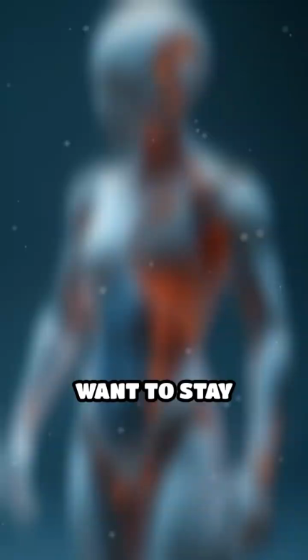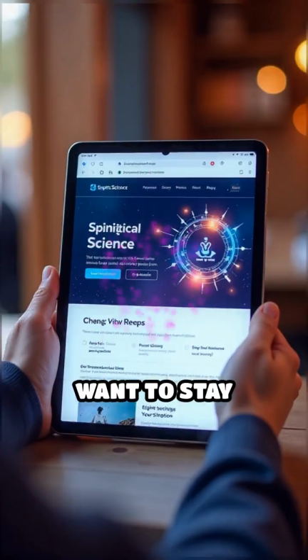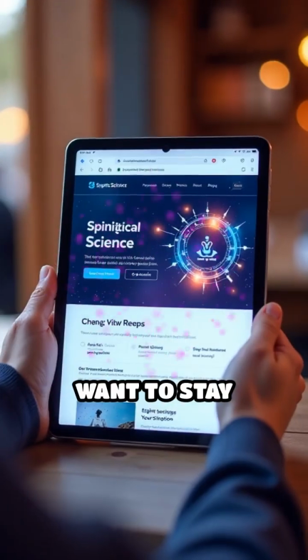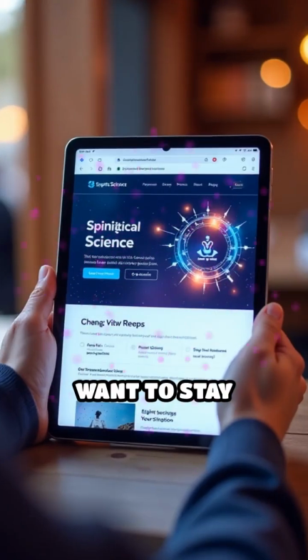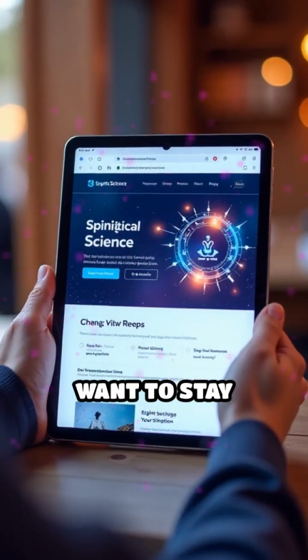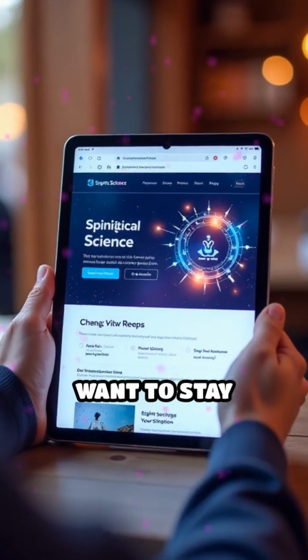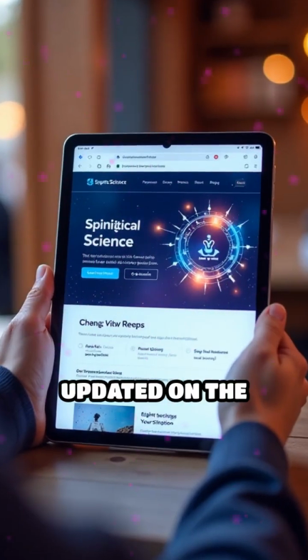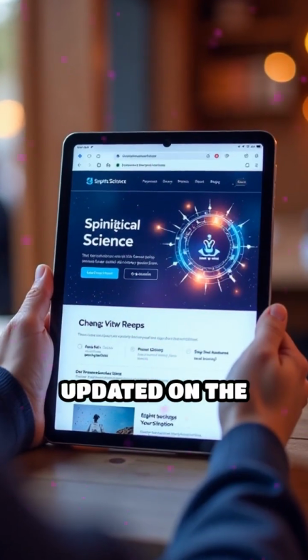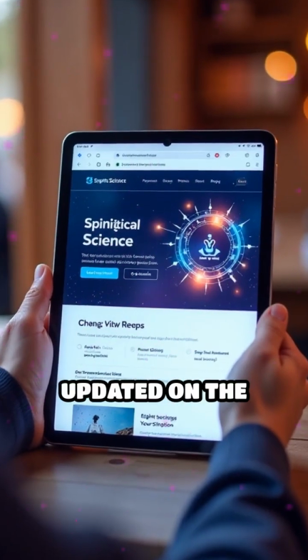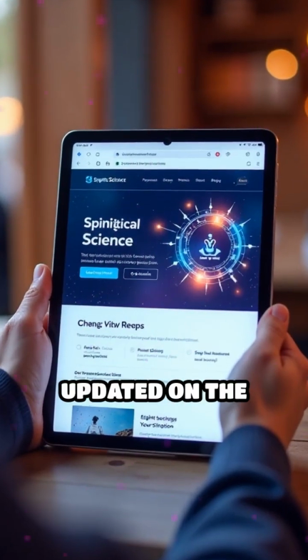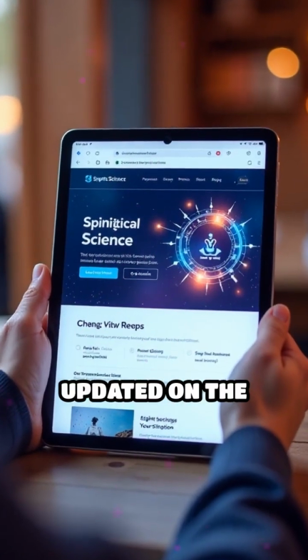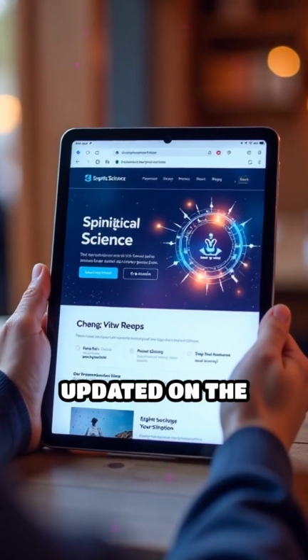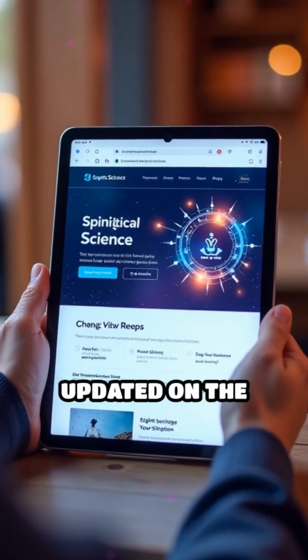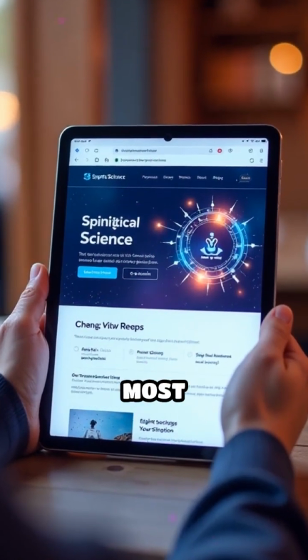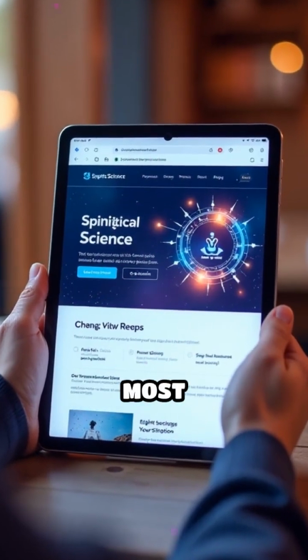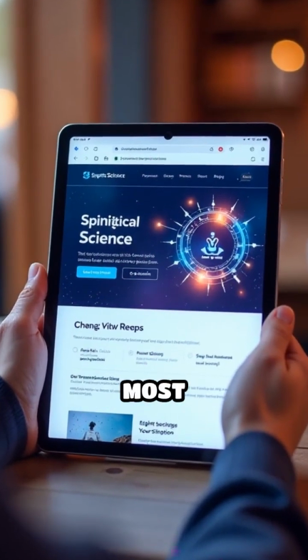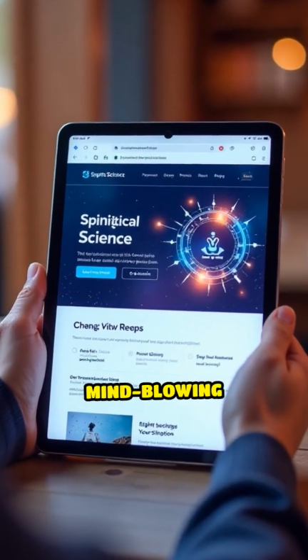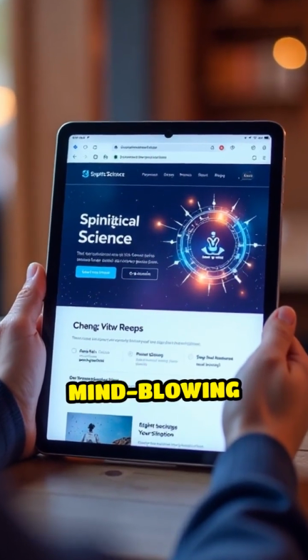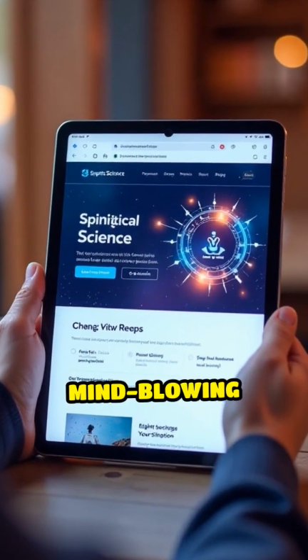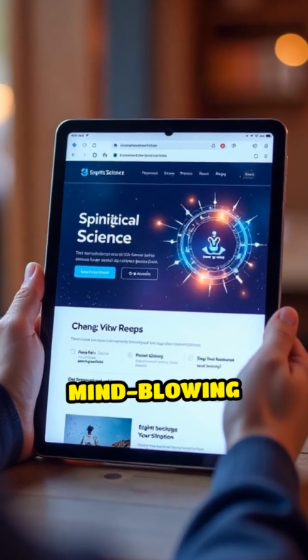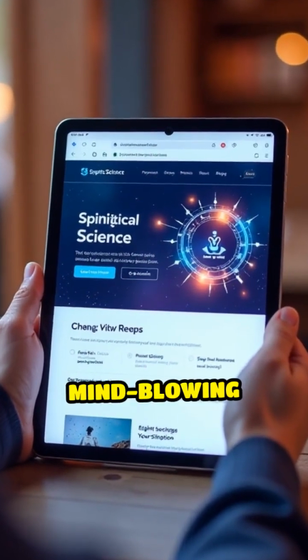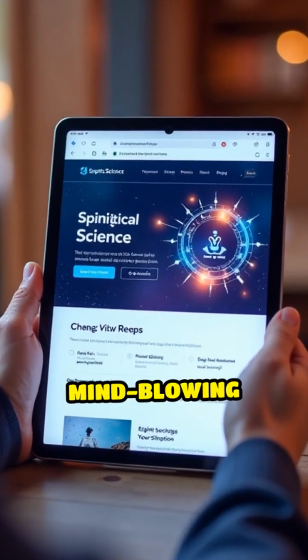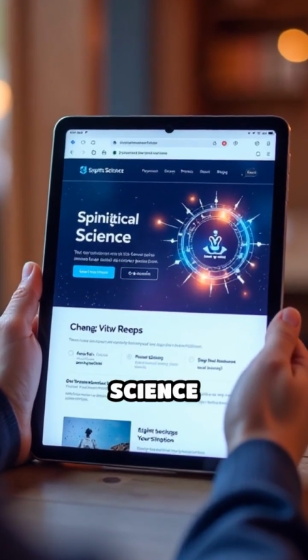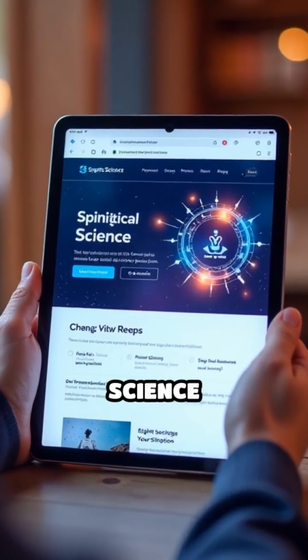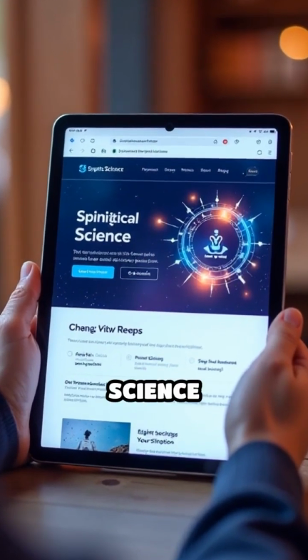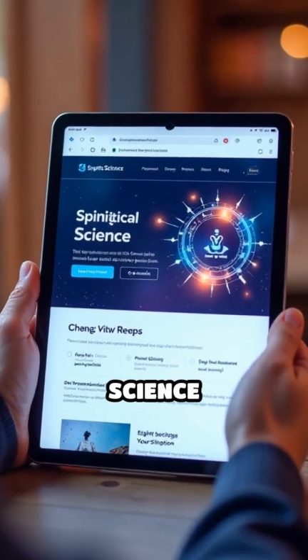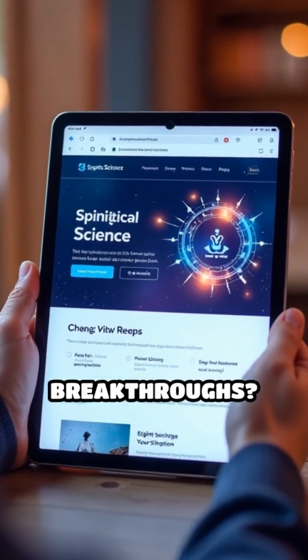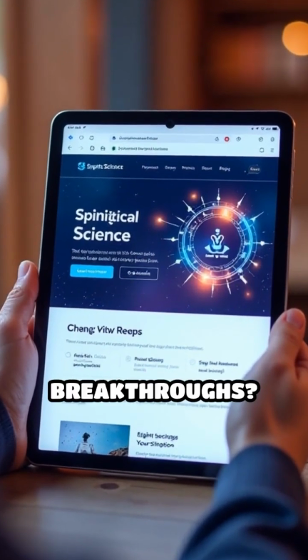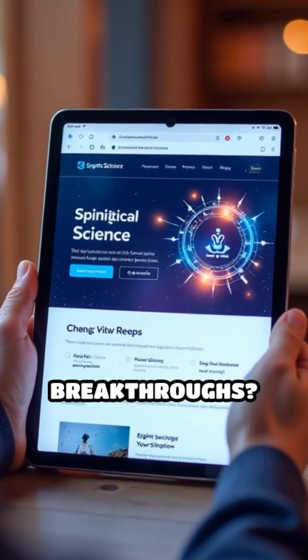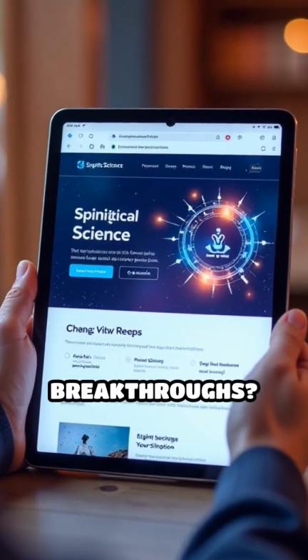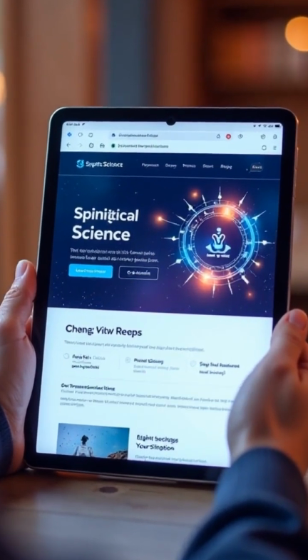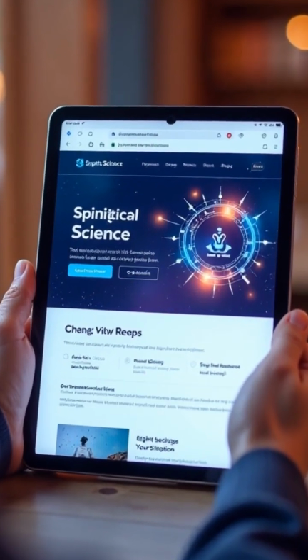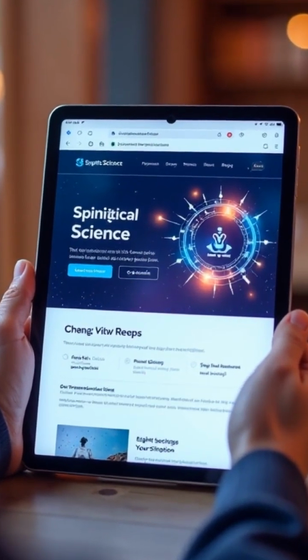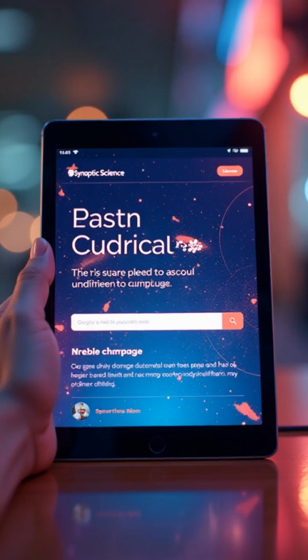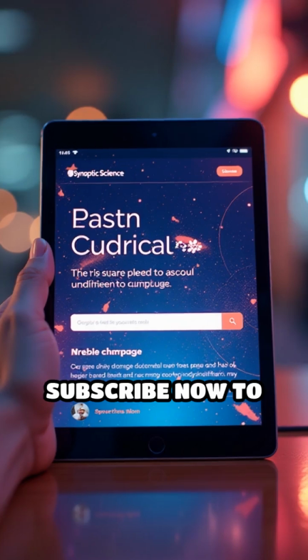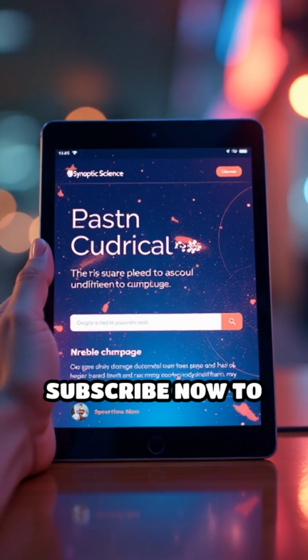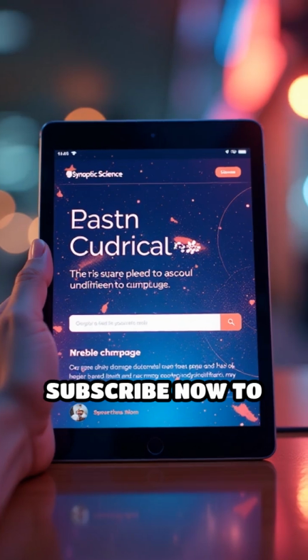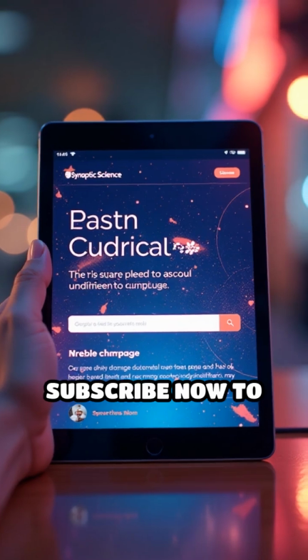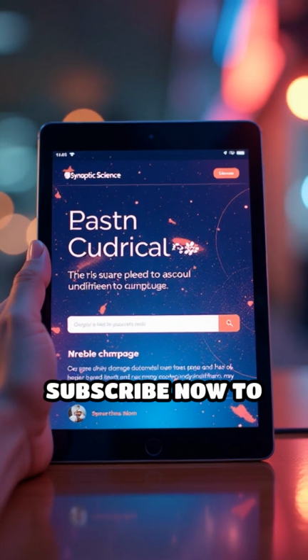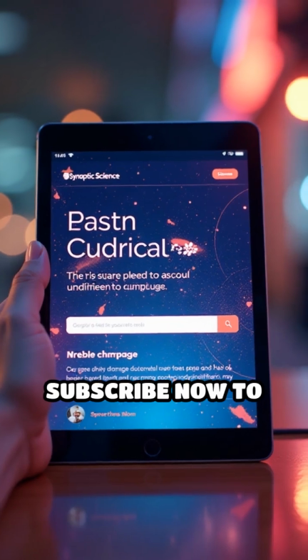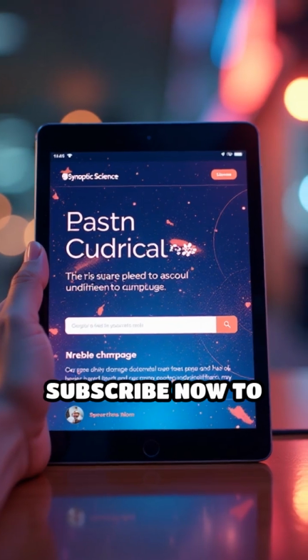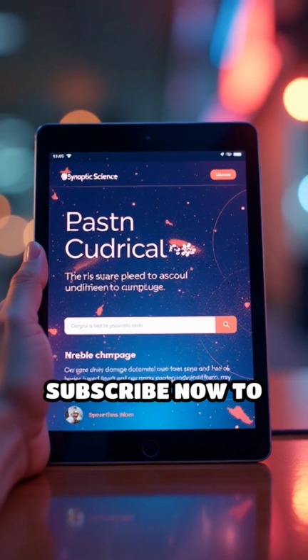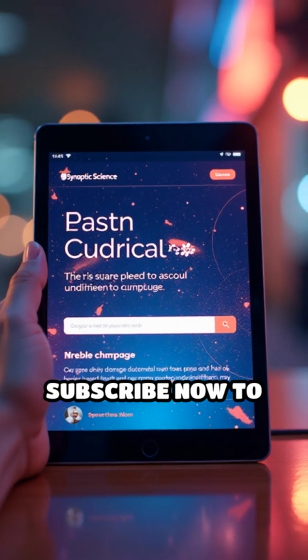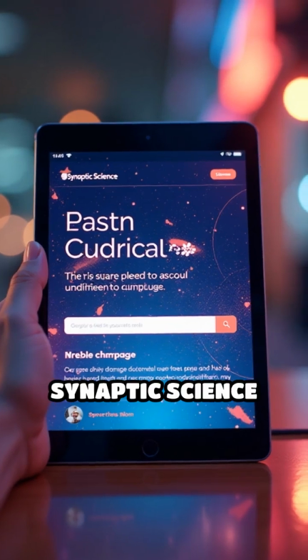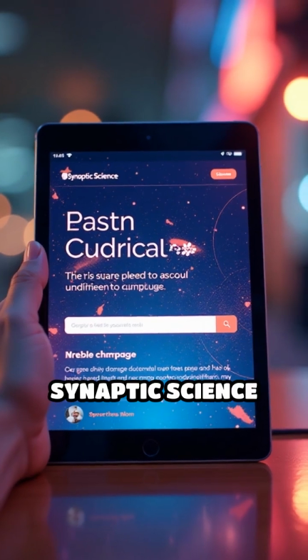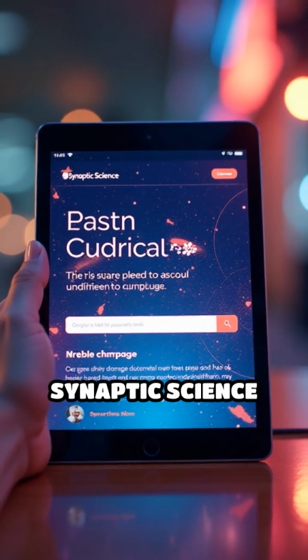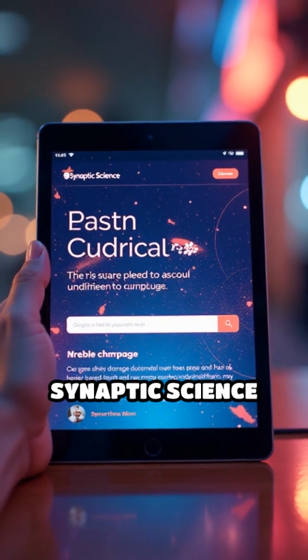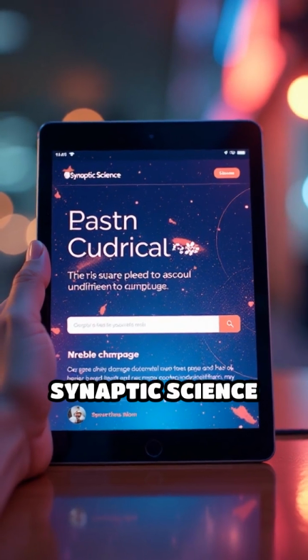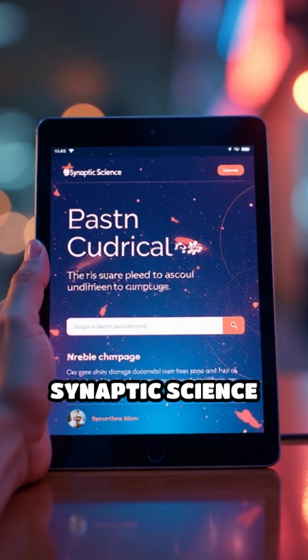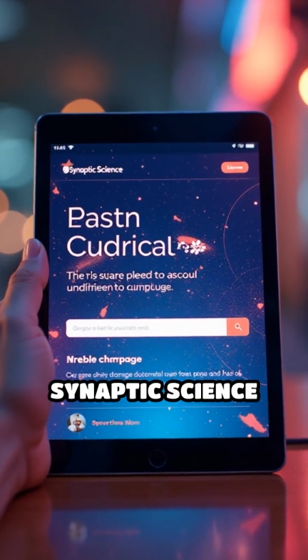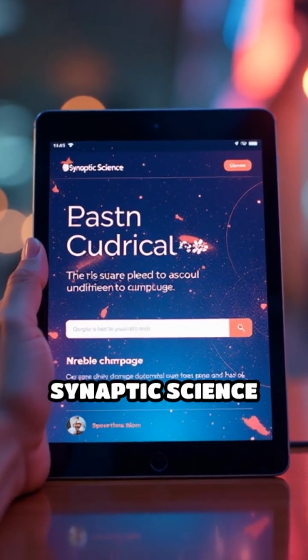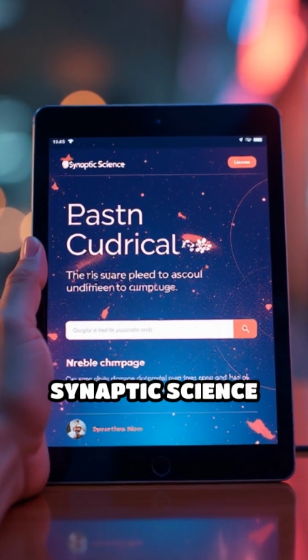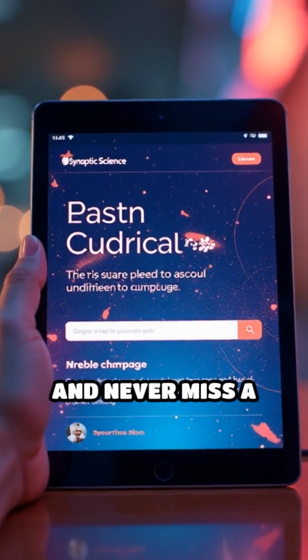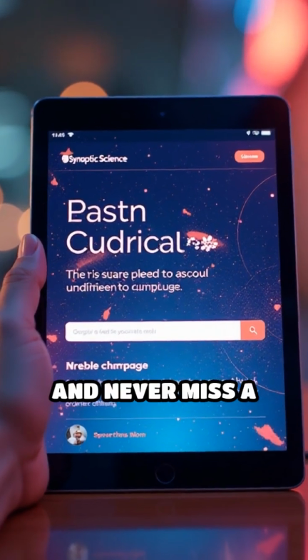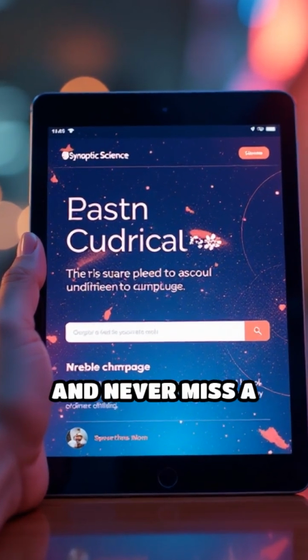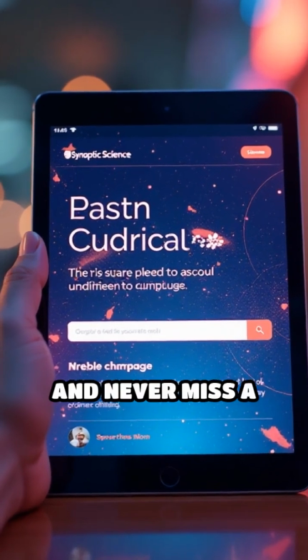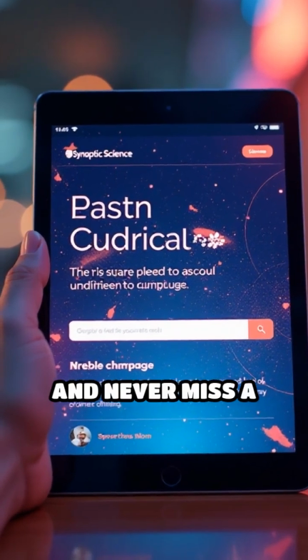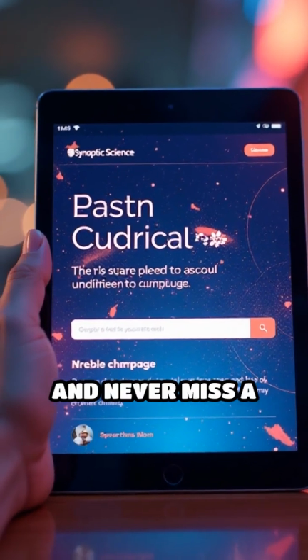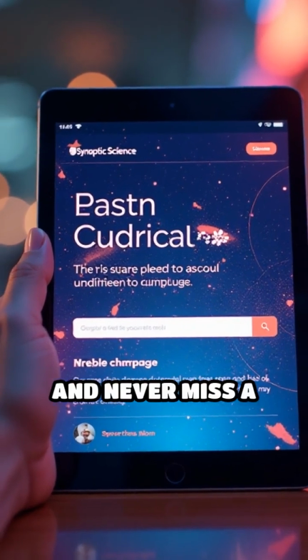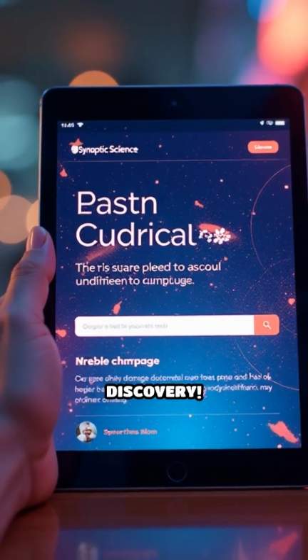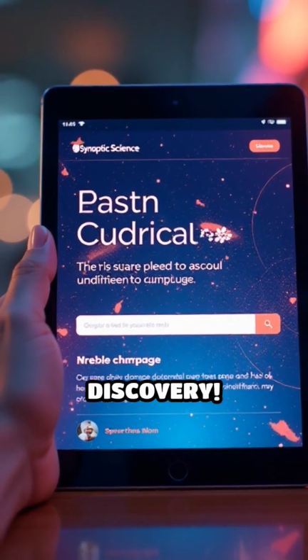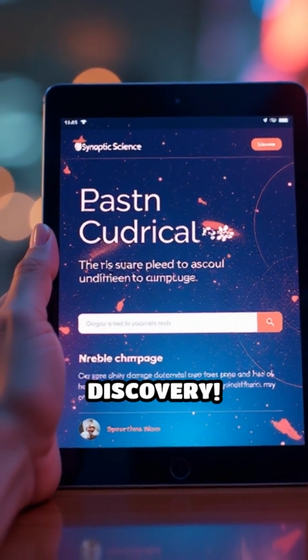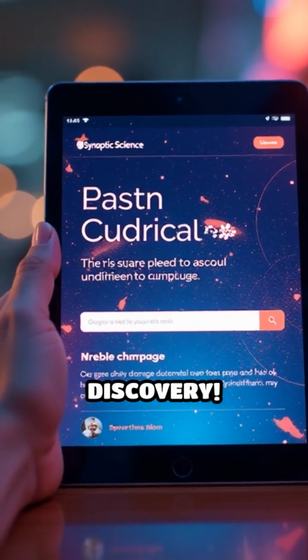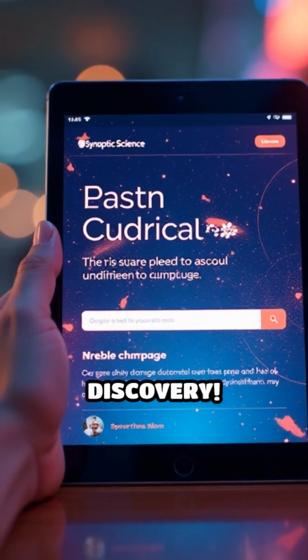Want to stay updated on the most mind-blowing science breakthroughs? Subscribe now to Synaptic Science and never miss a discovery.